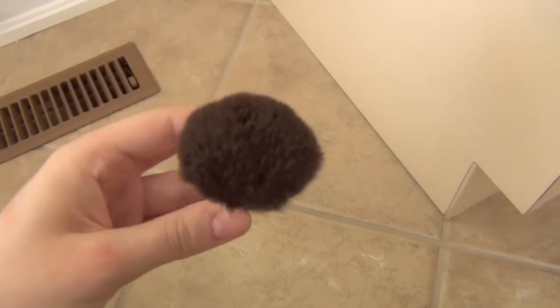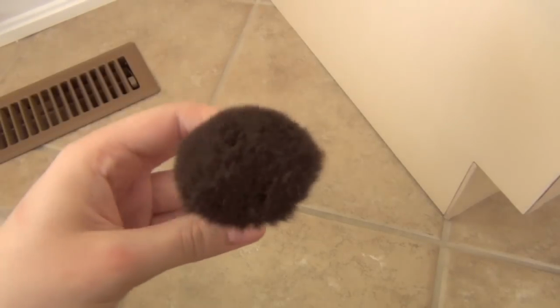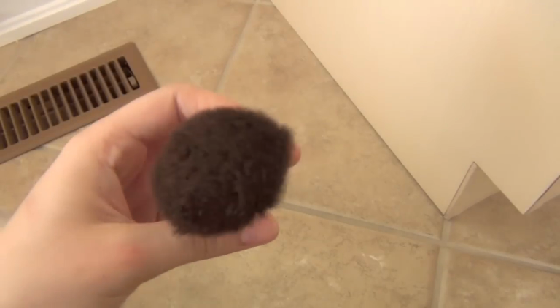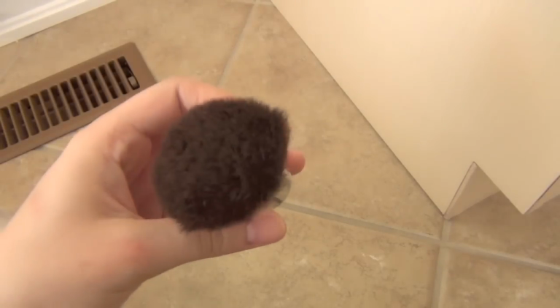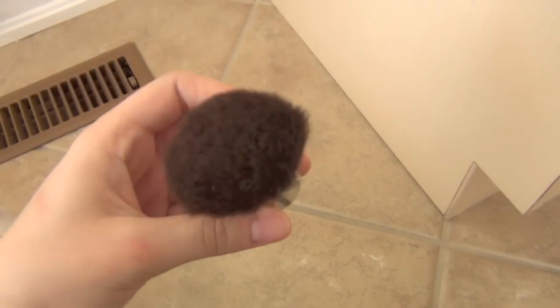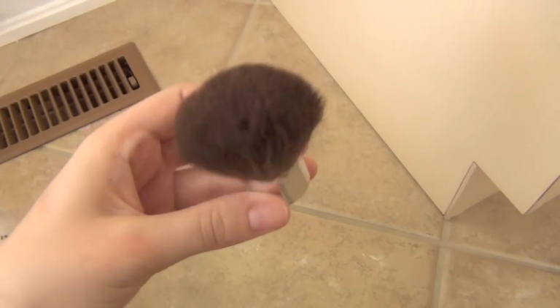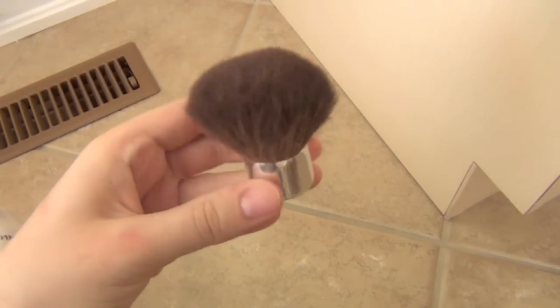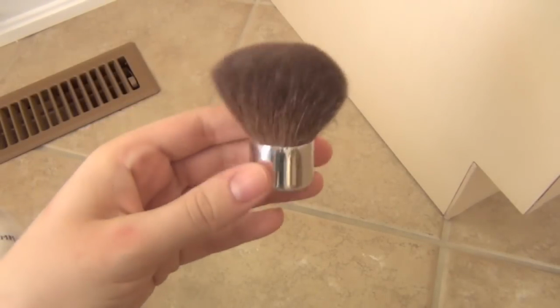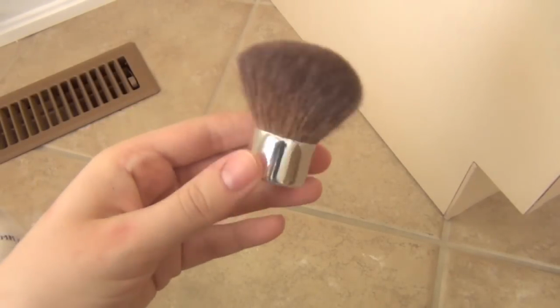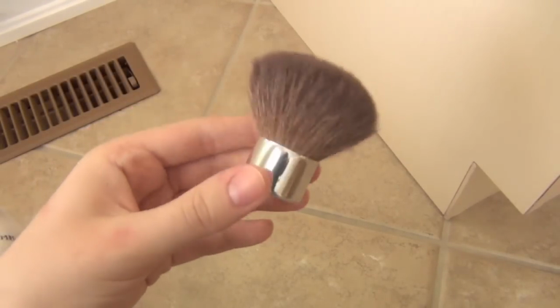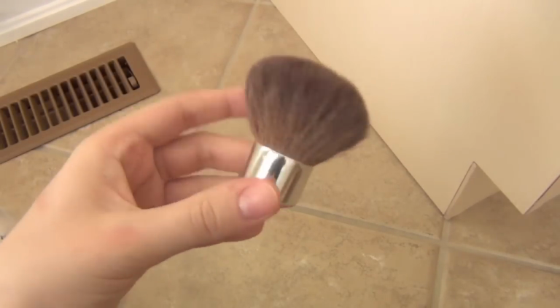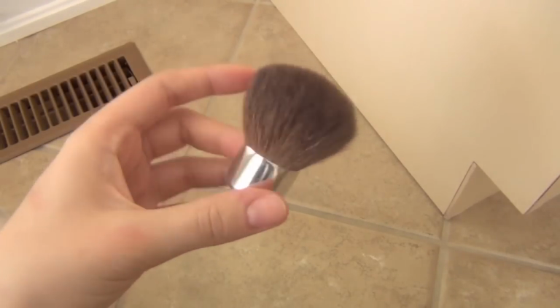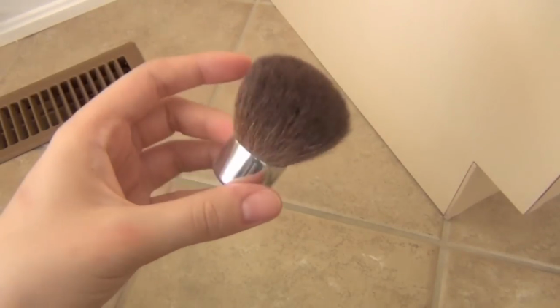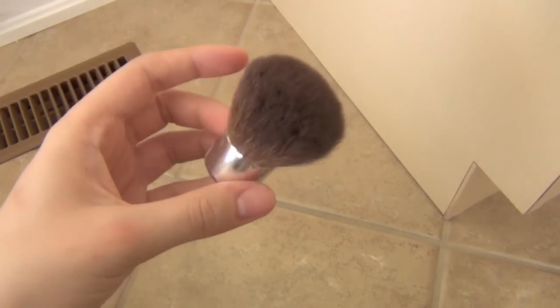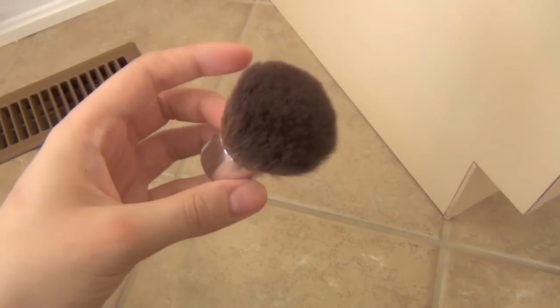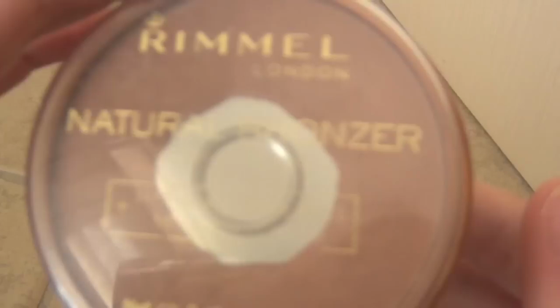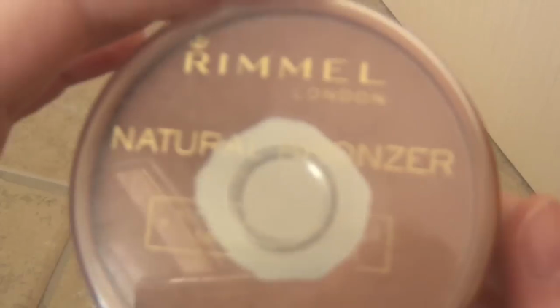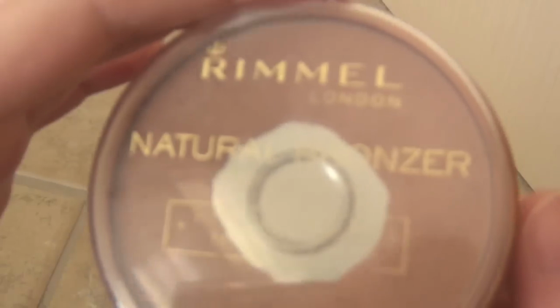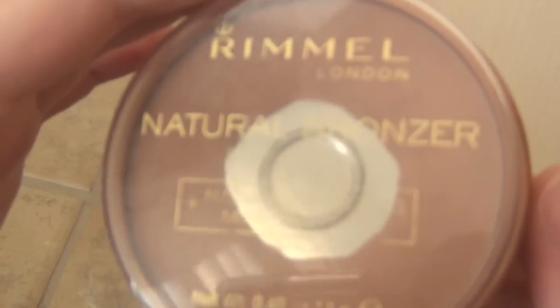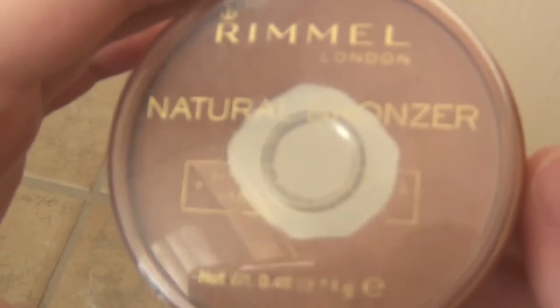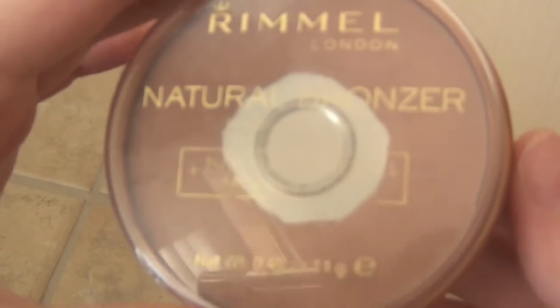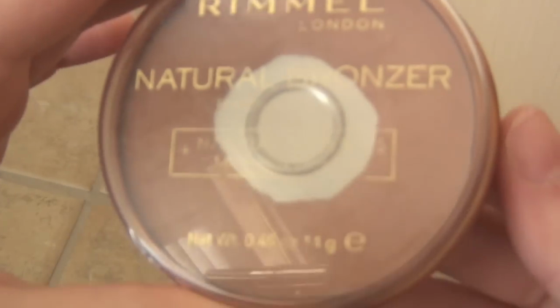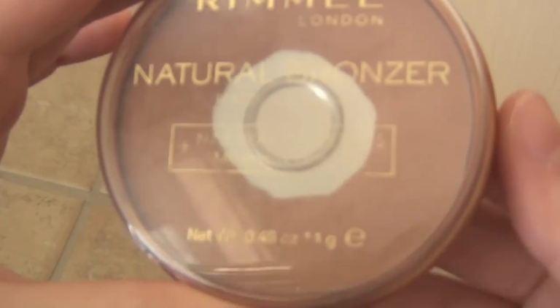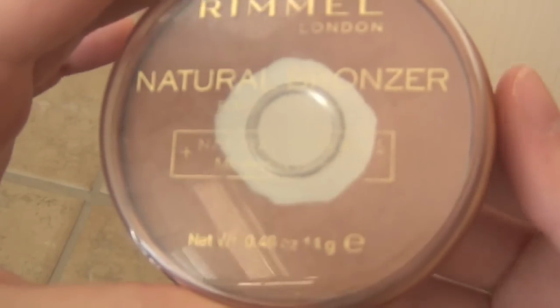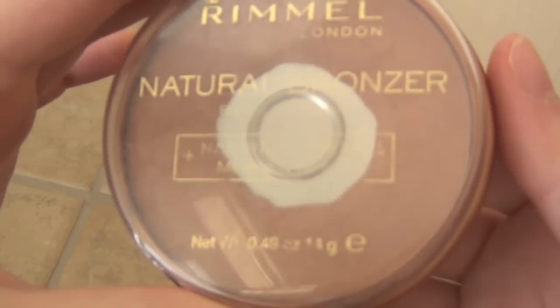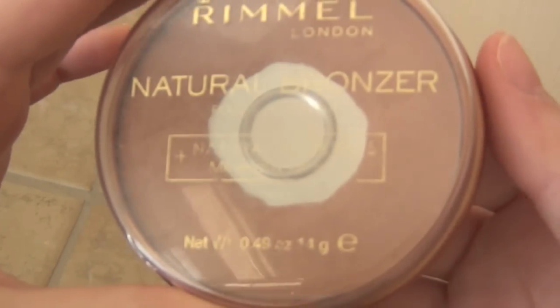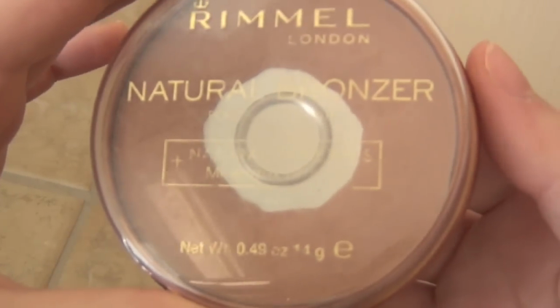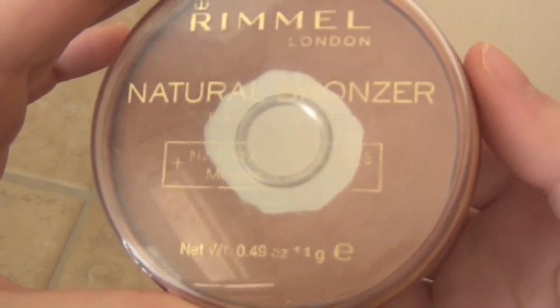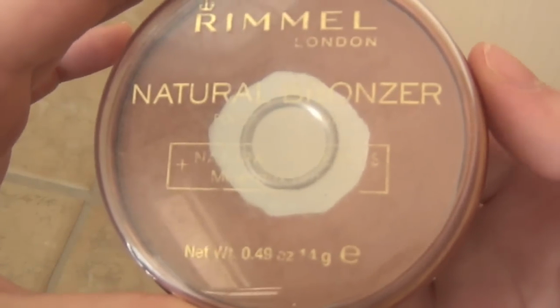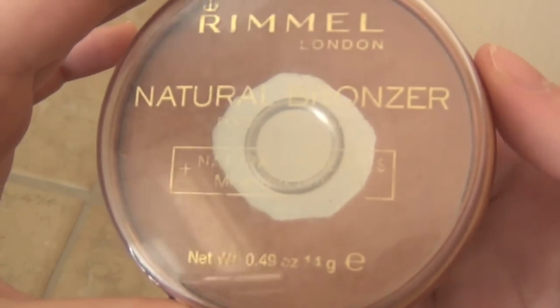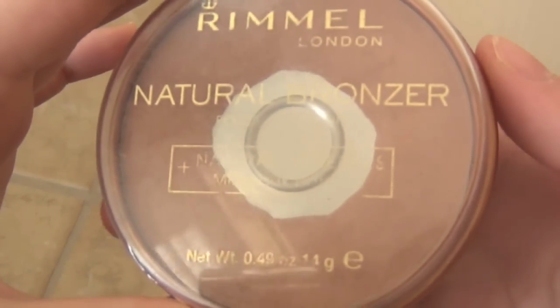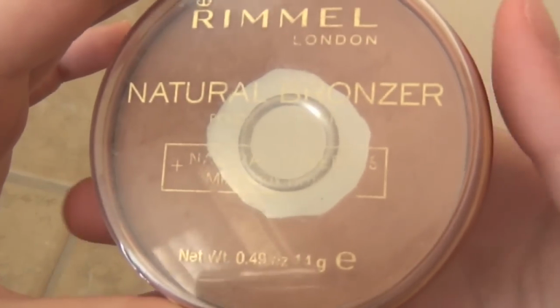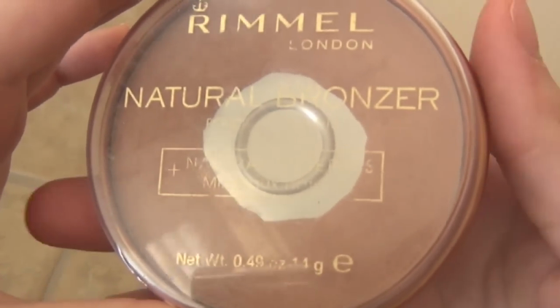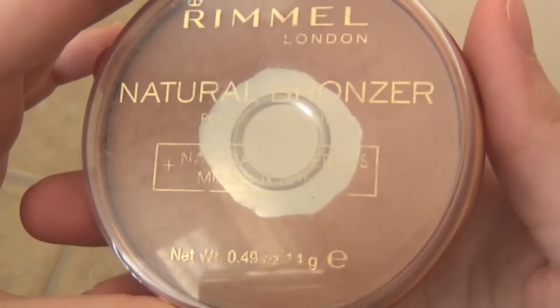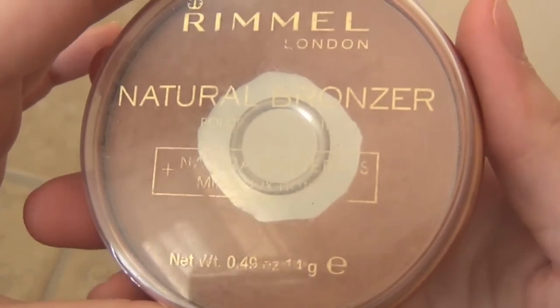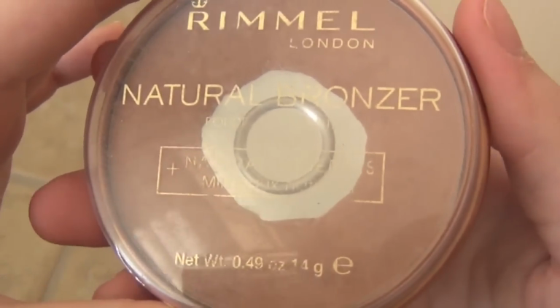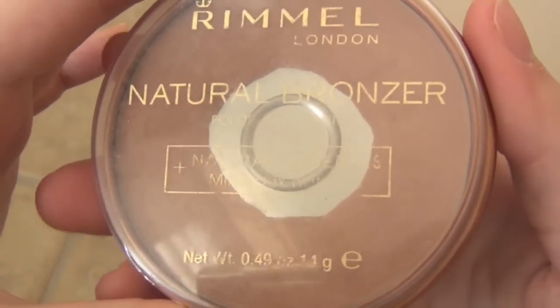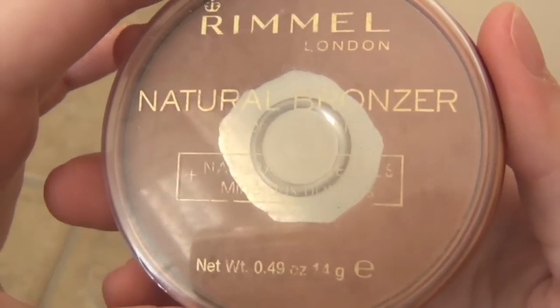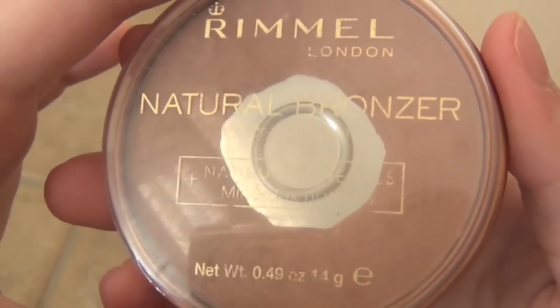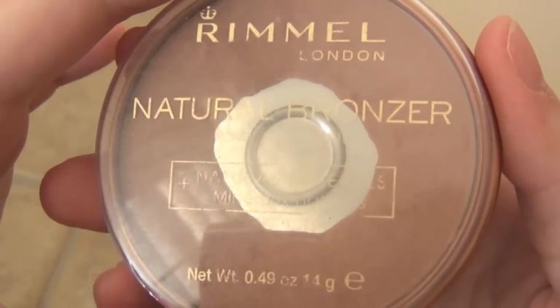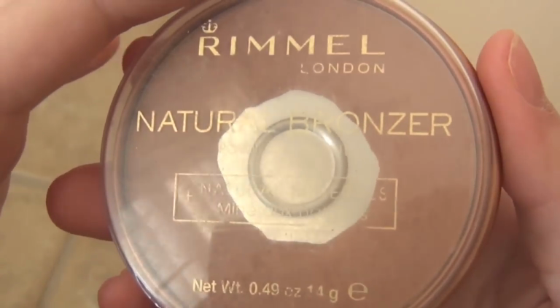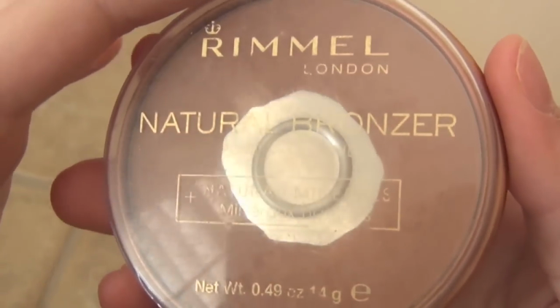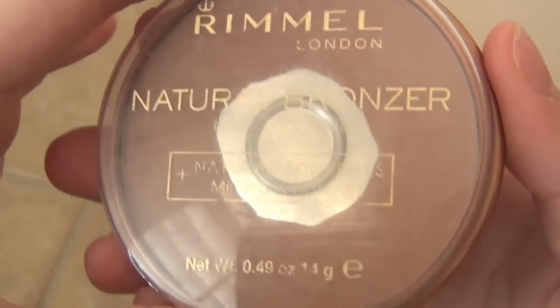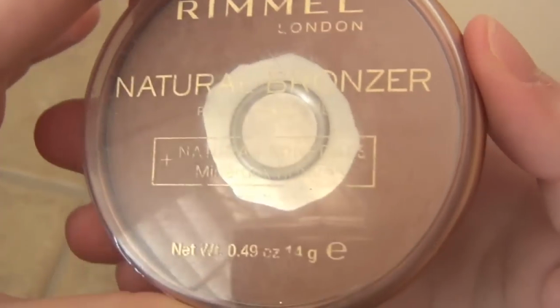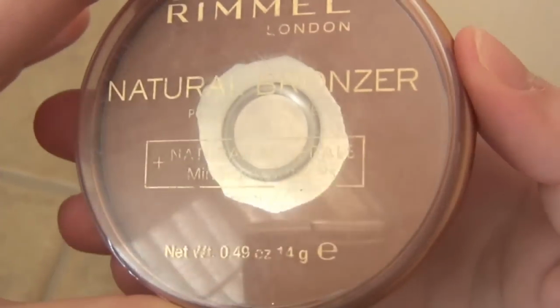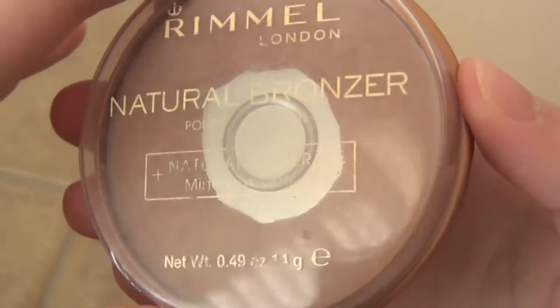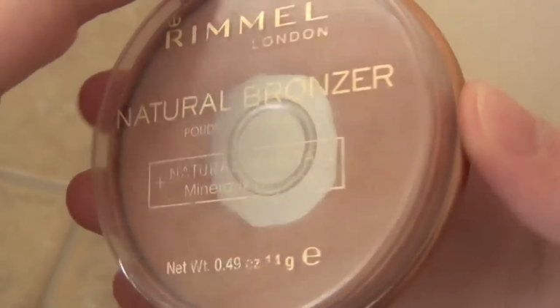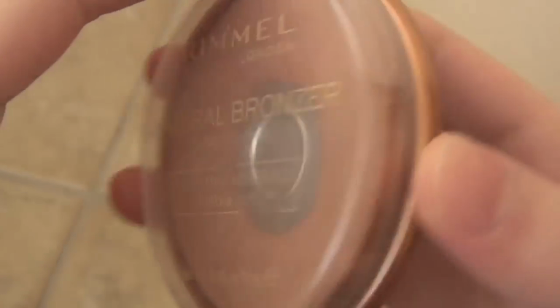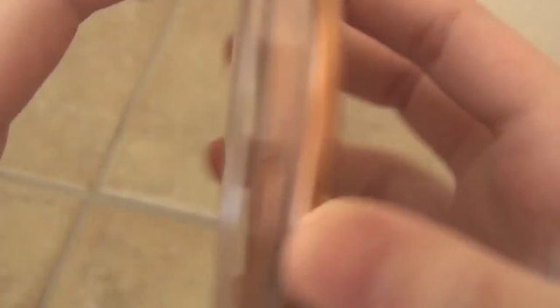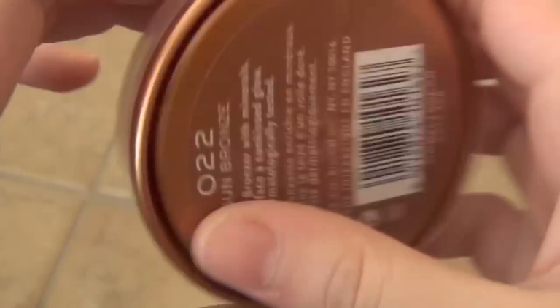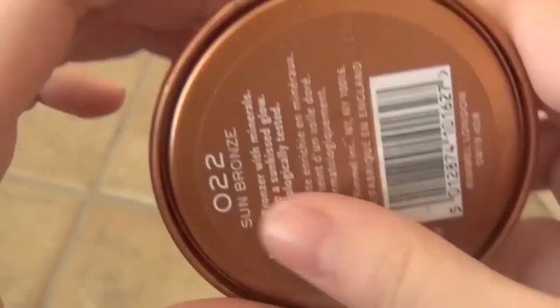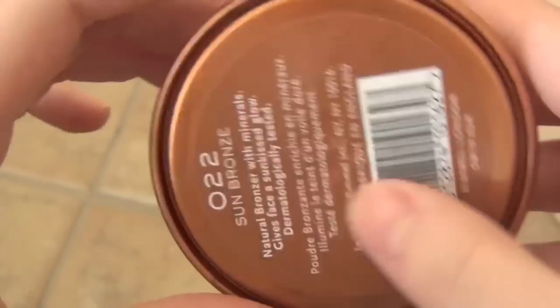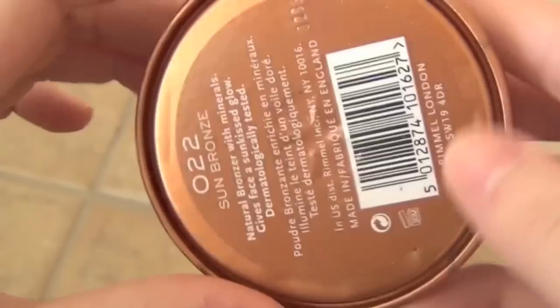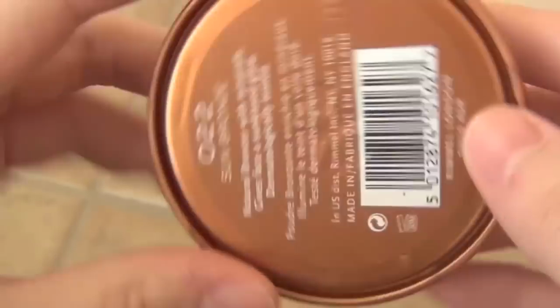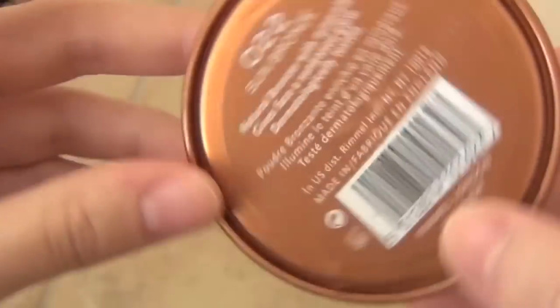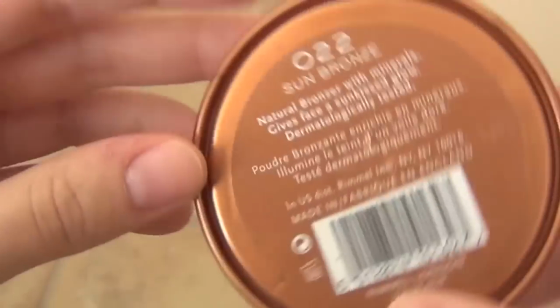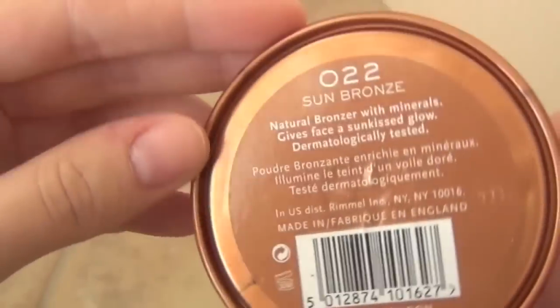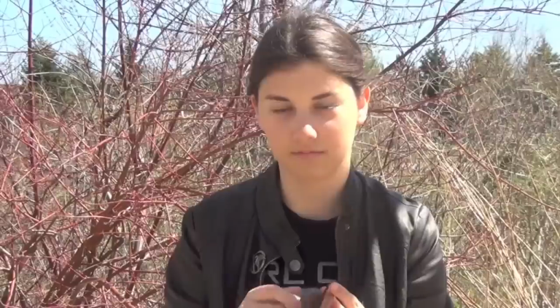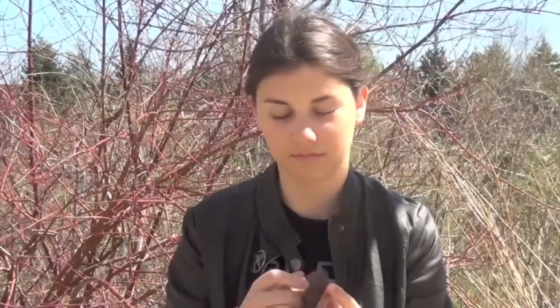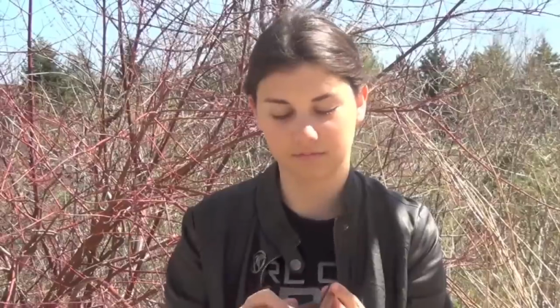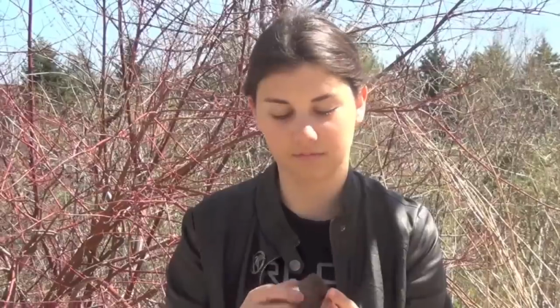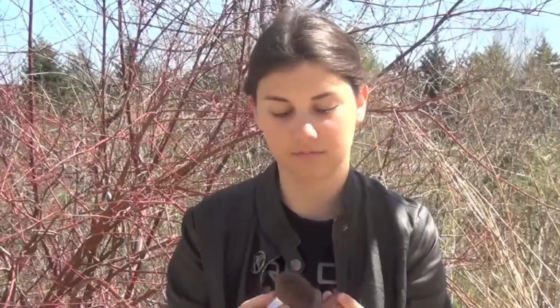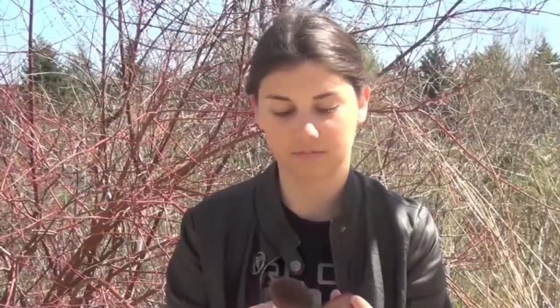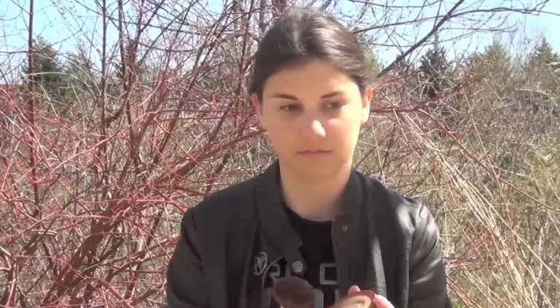Next, taking a small kabuki brush, I'm swirling this into my Rimmel Natural Bronzer and applying that all over the face.